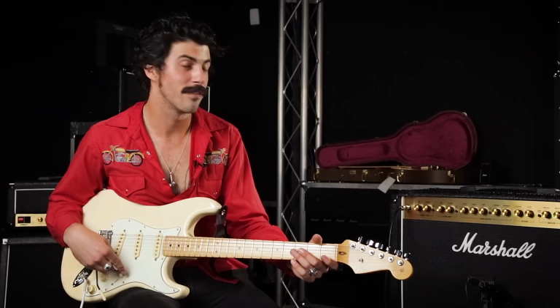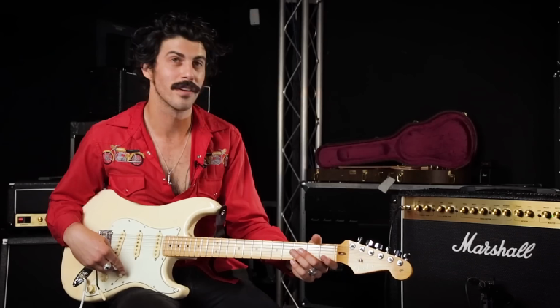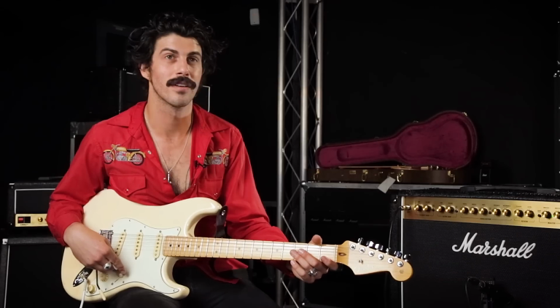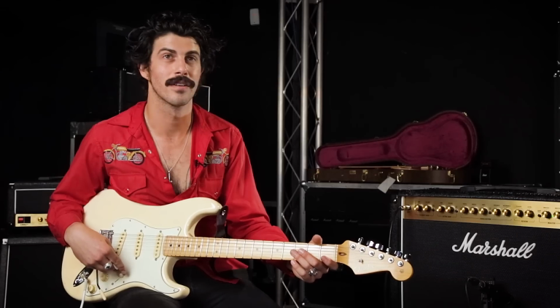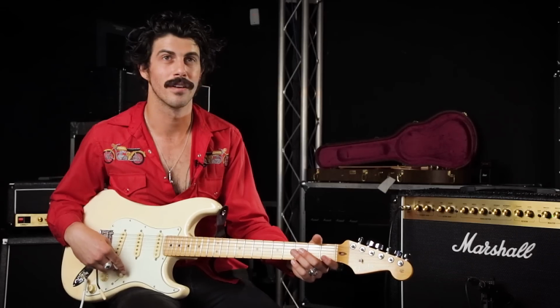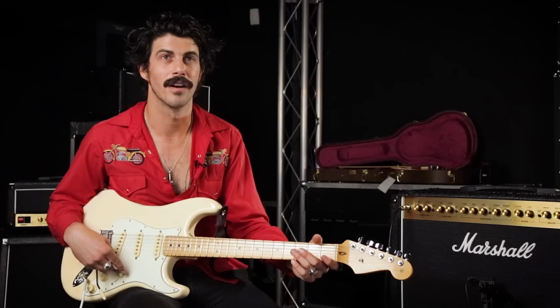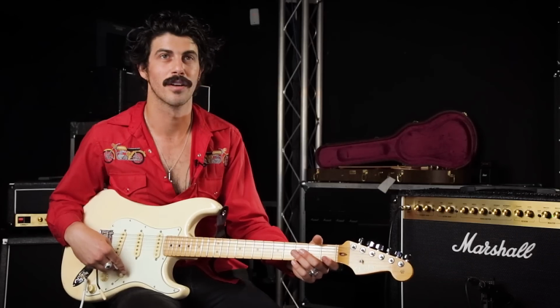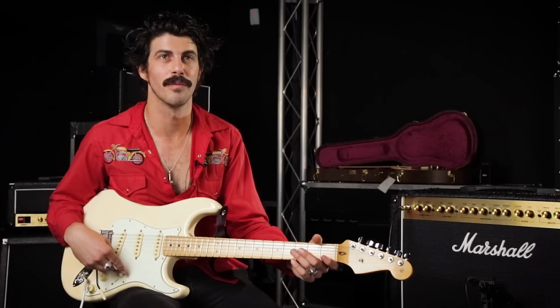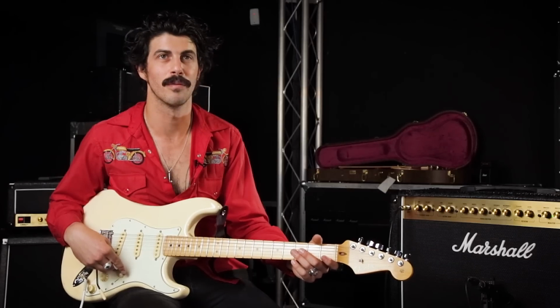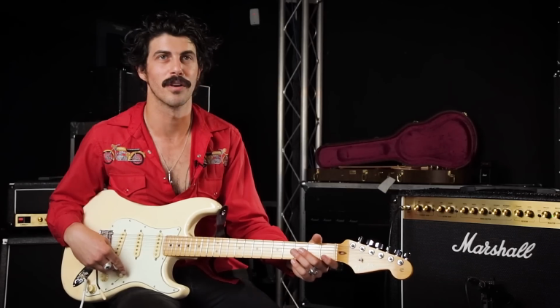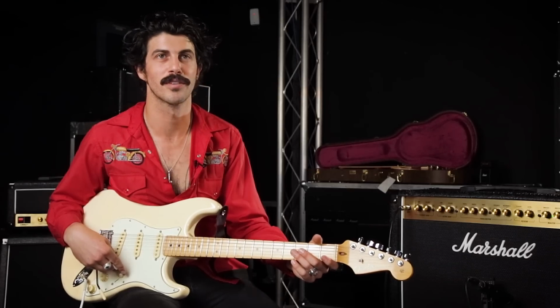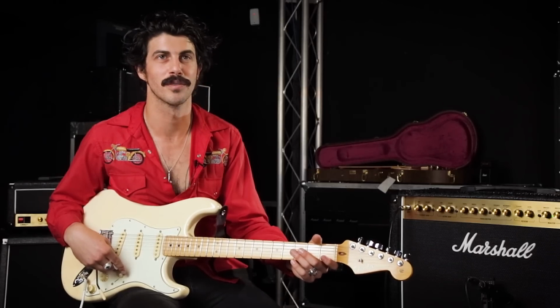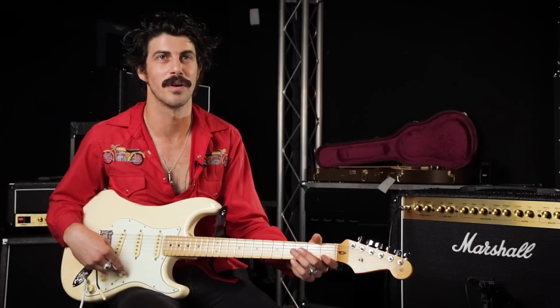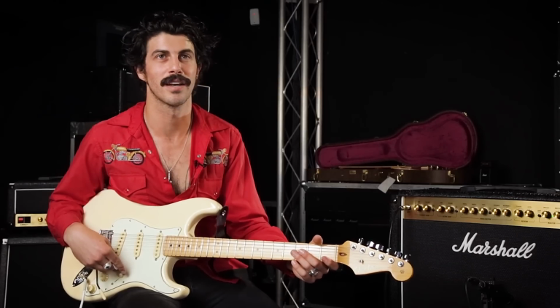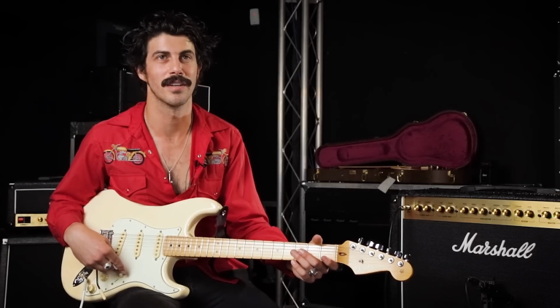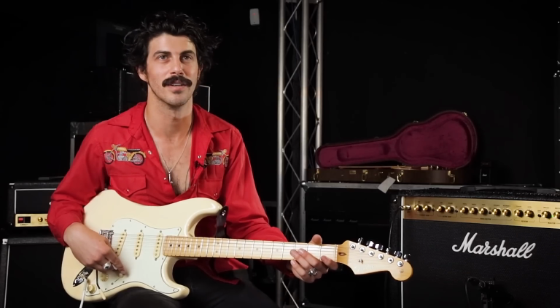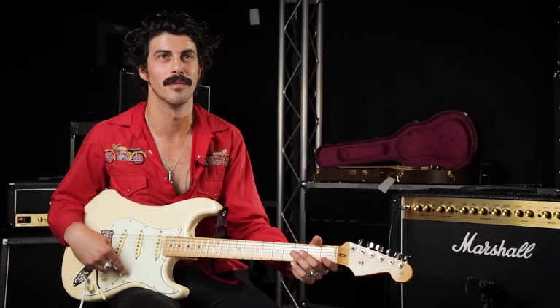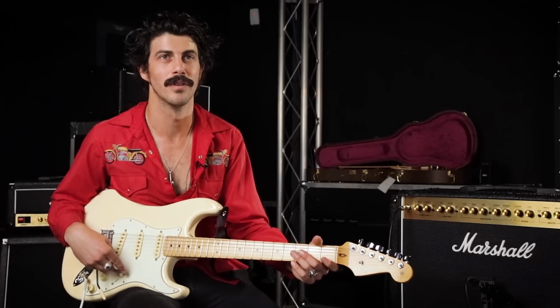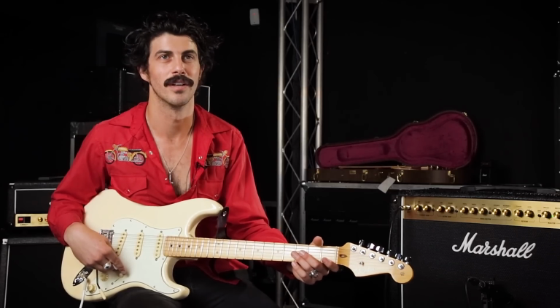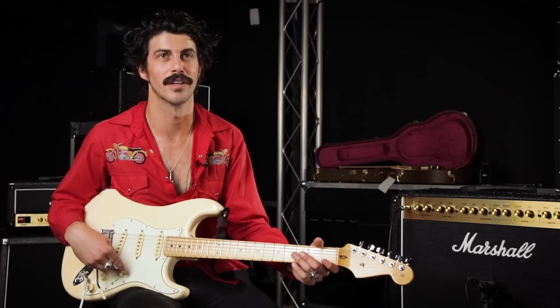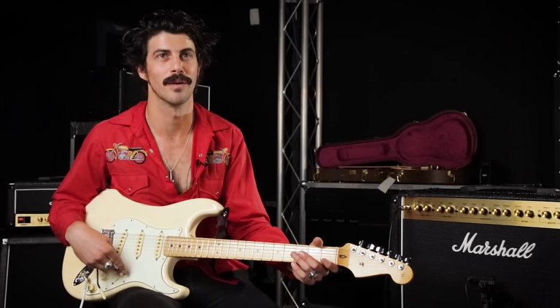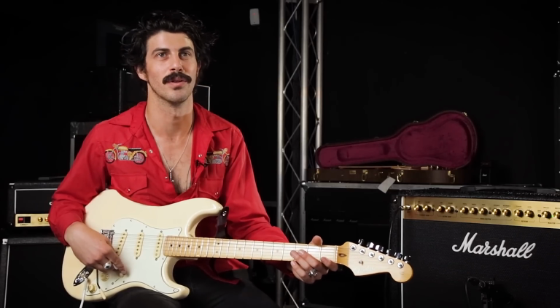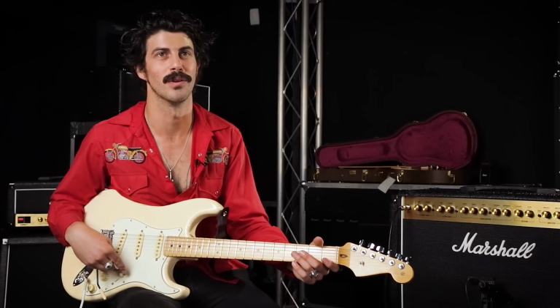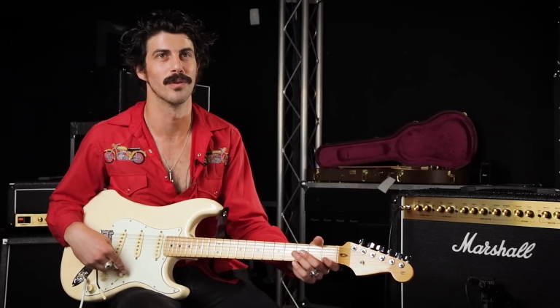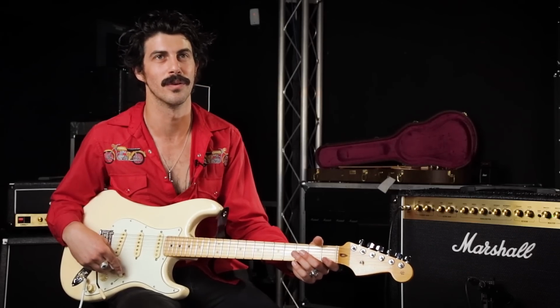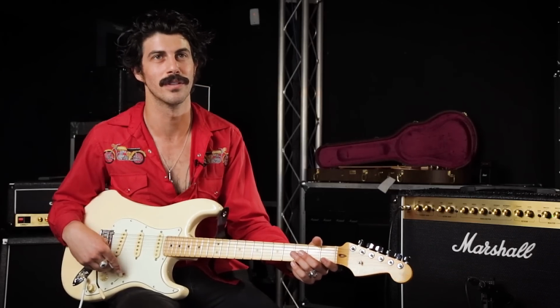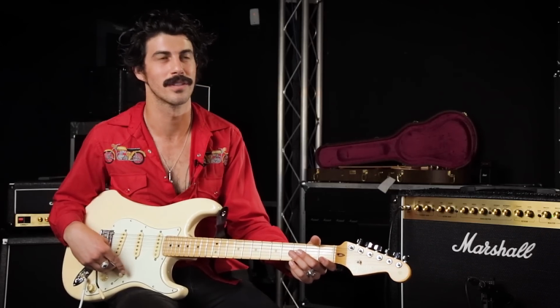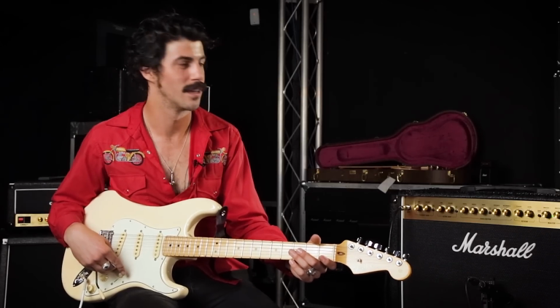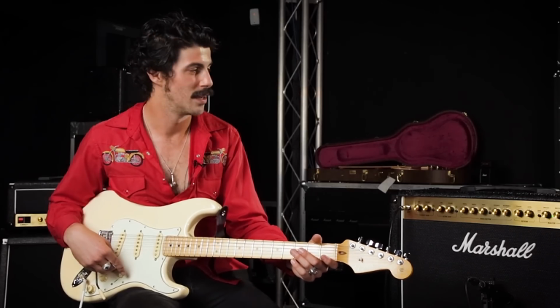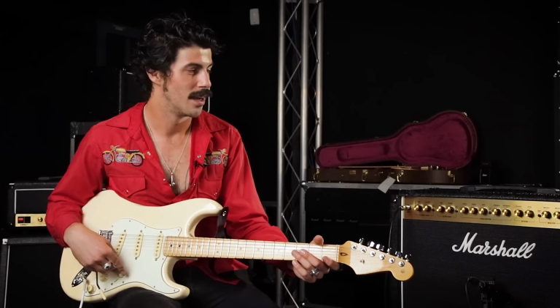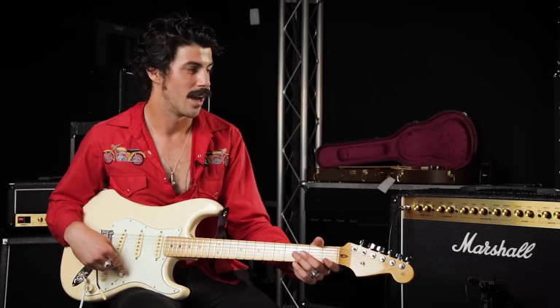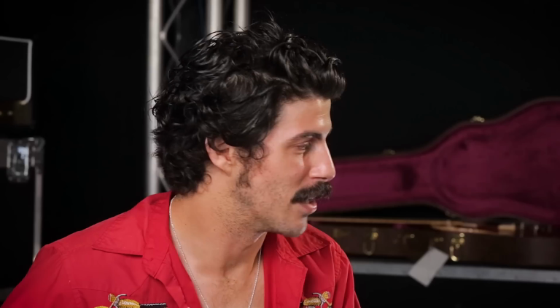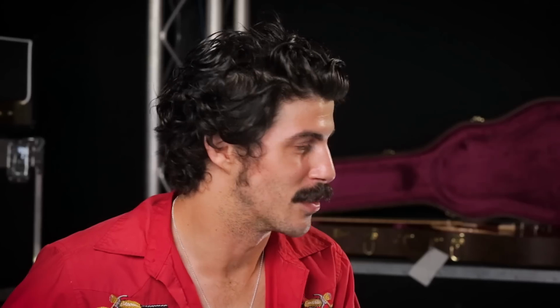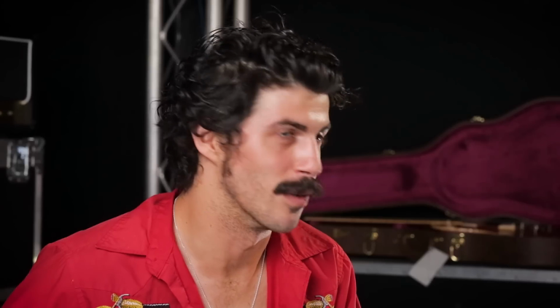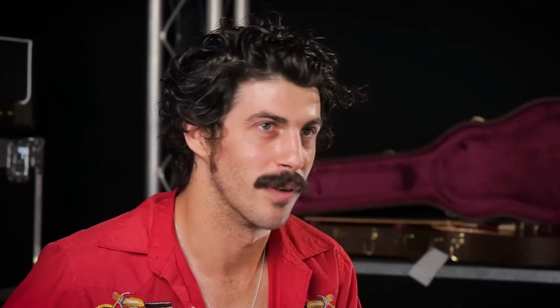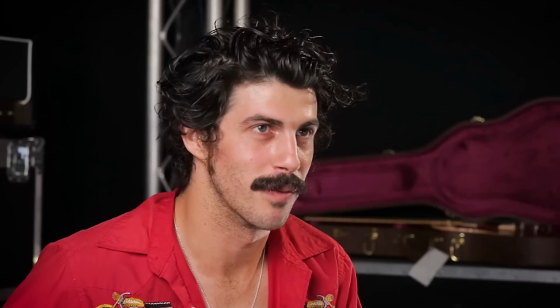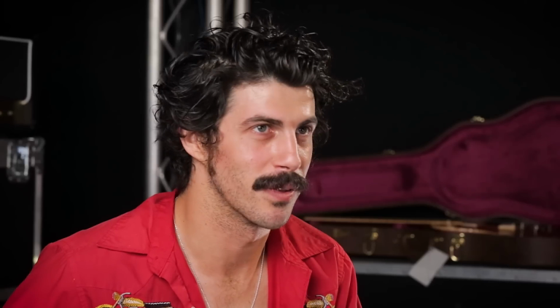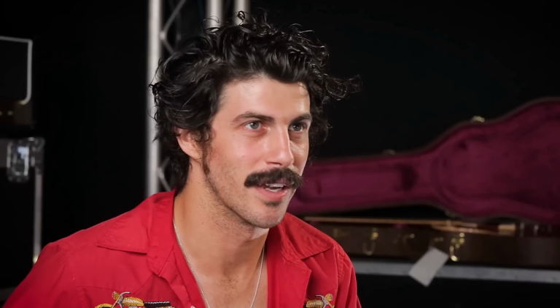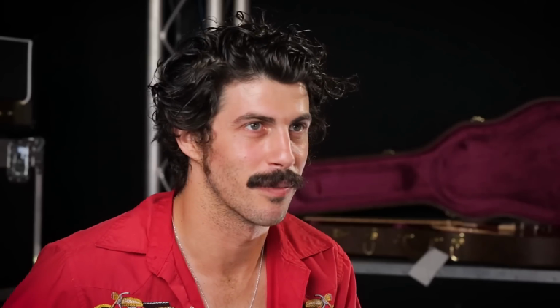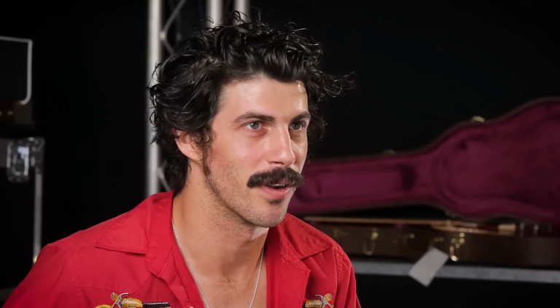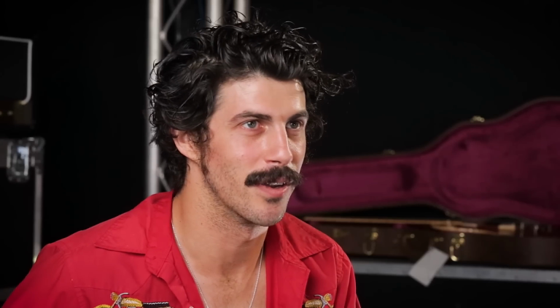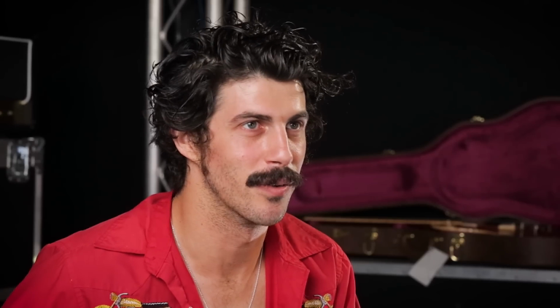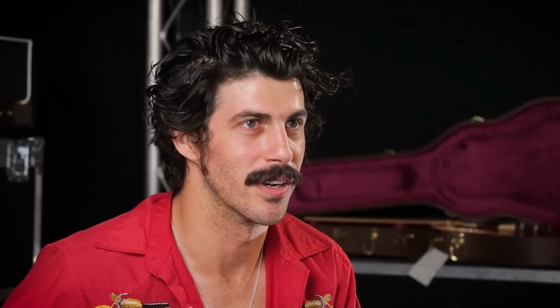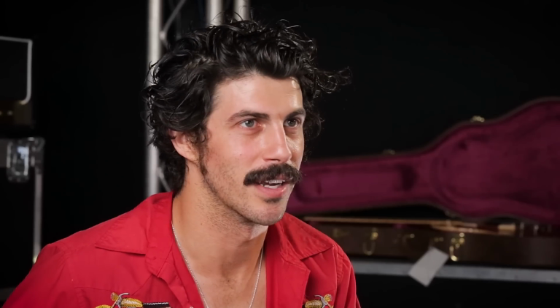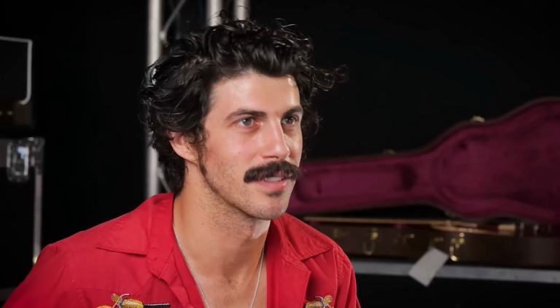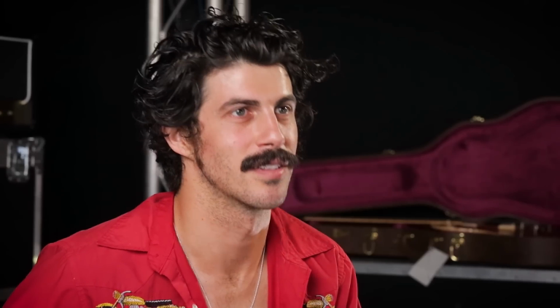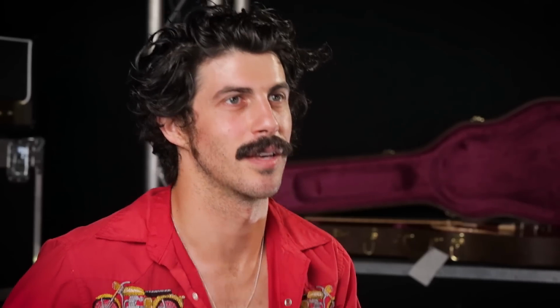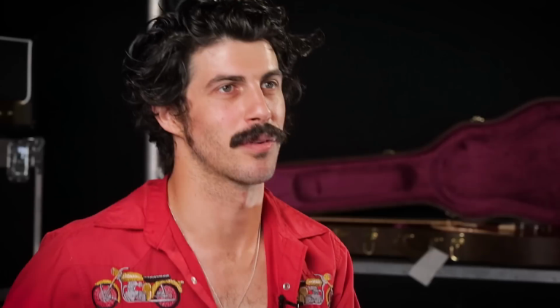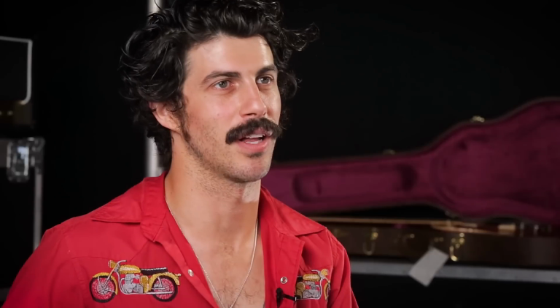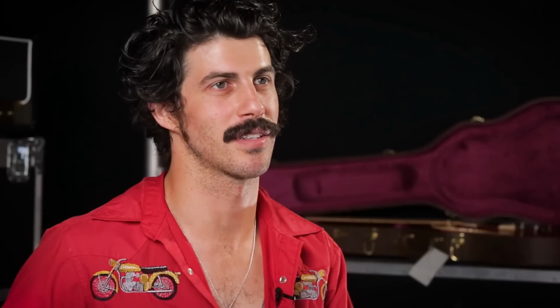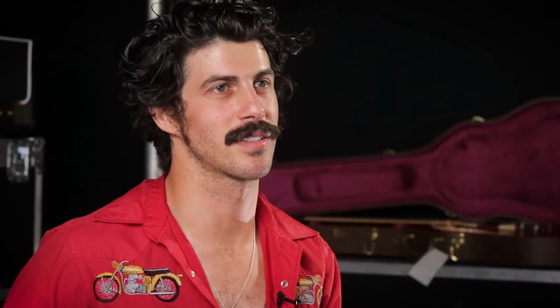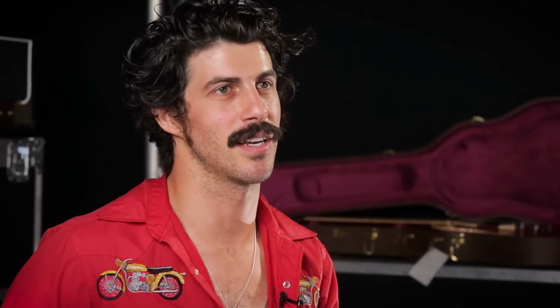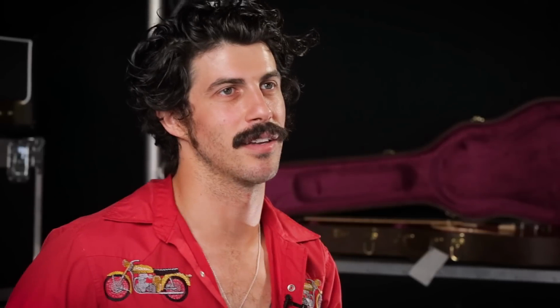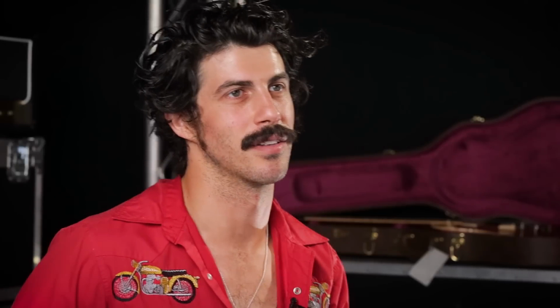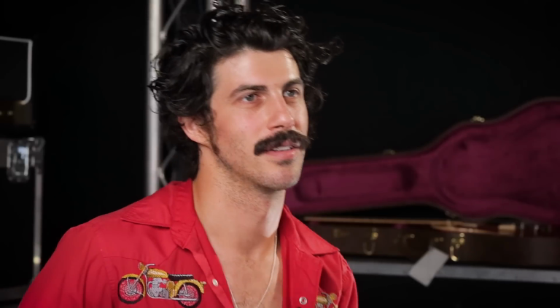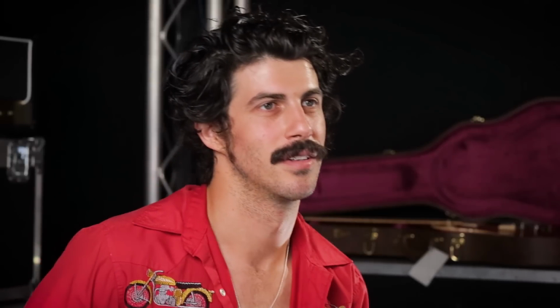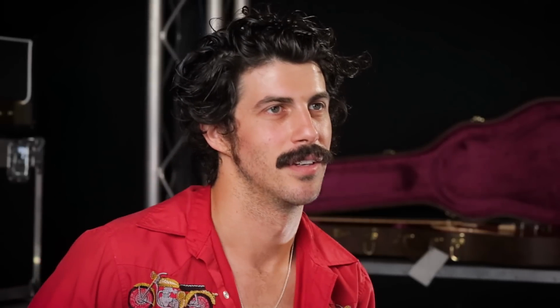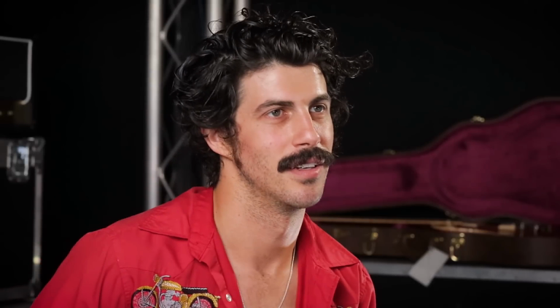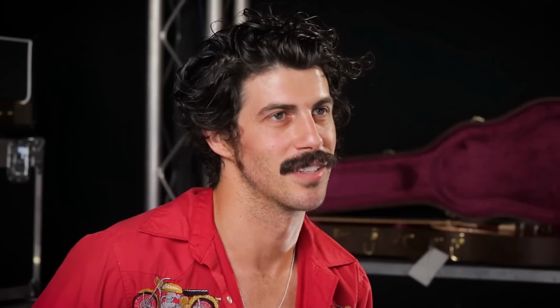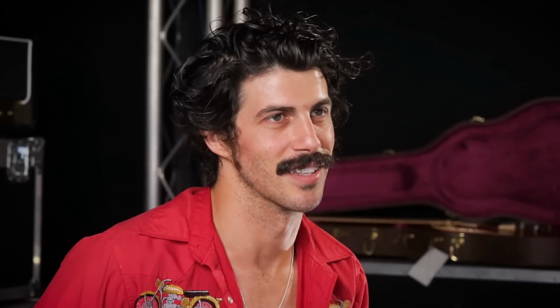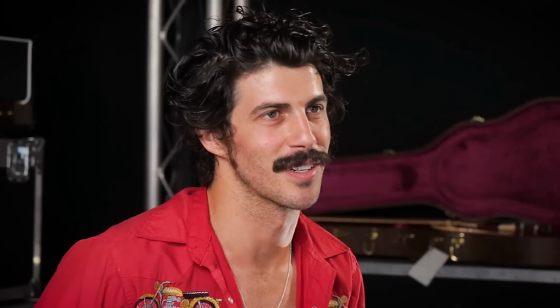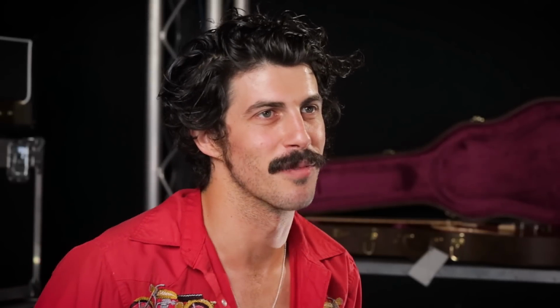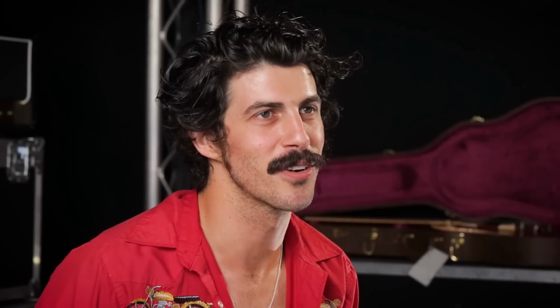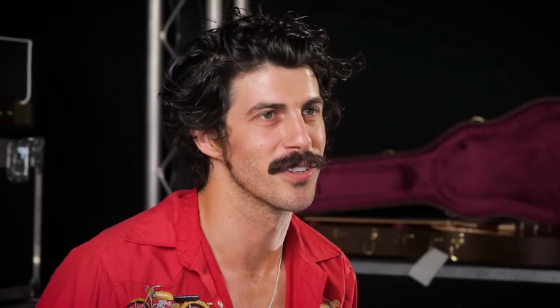Having a couple Marshalls back at home and a couple old ones, I don't mind playing a brand new one. It has the same classic sound. Sounds like a Marshall.